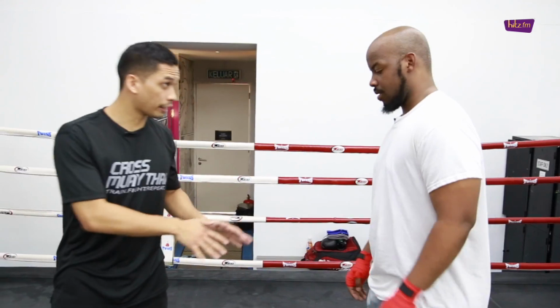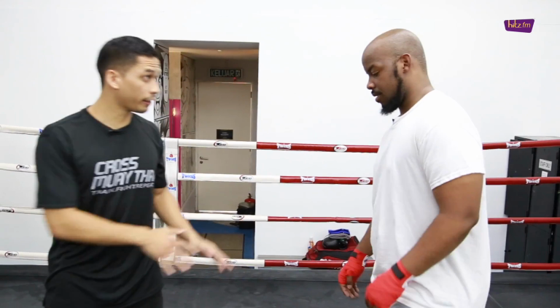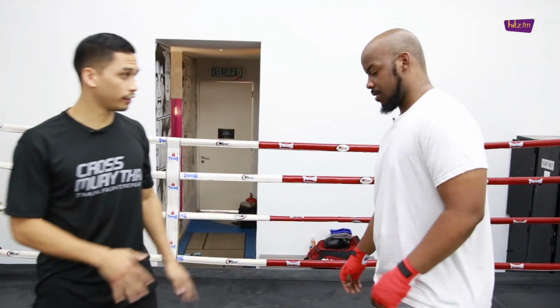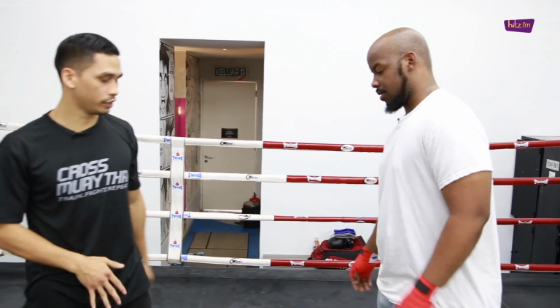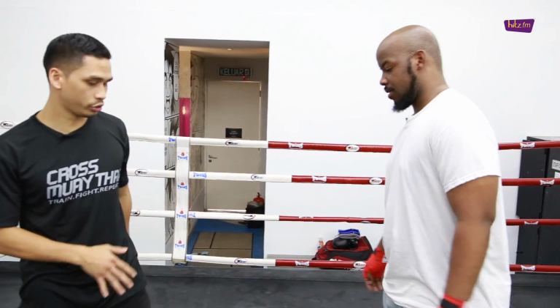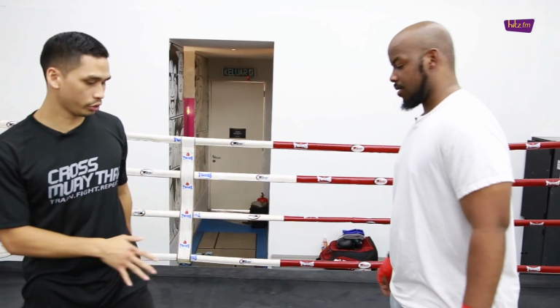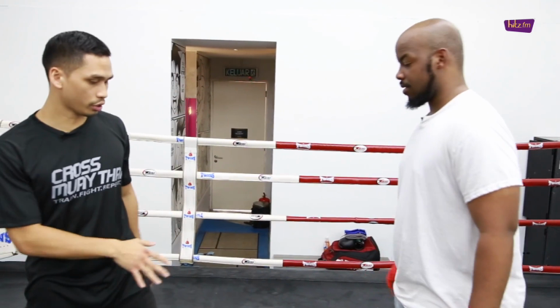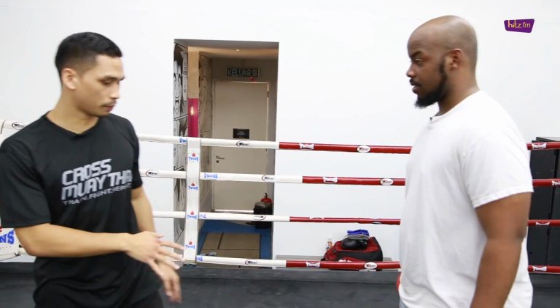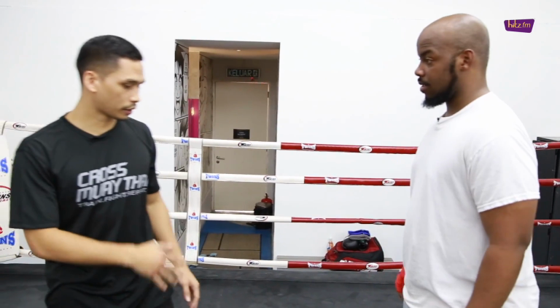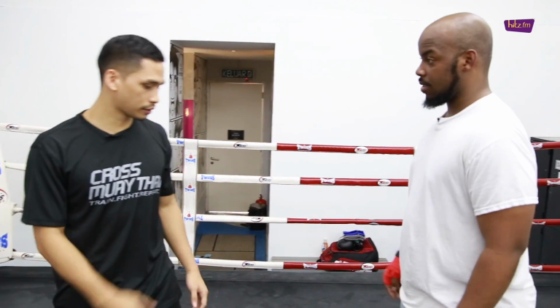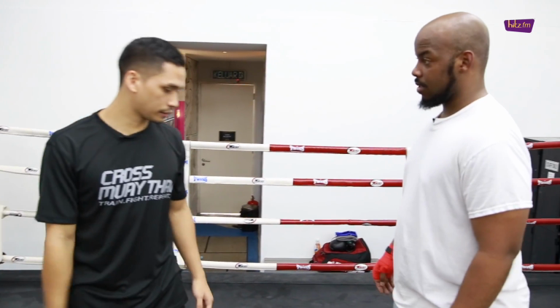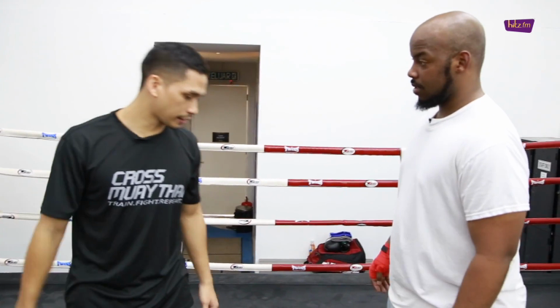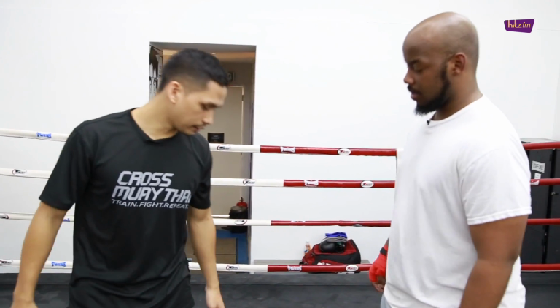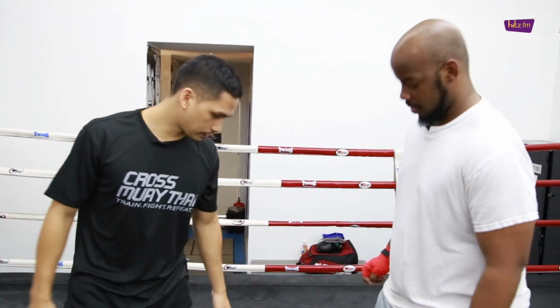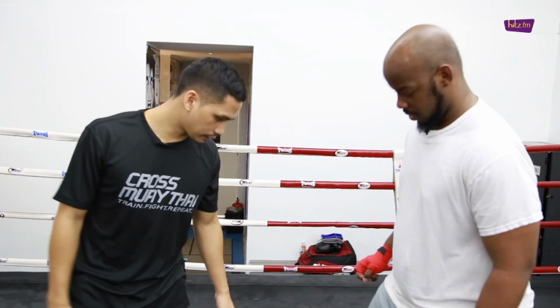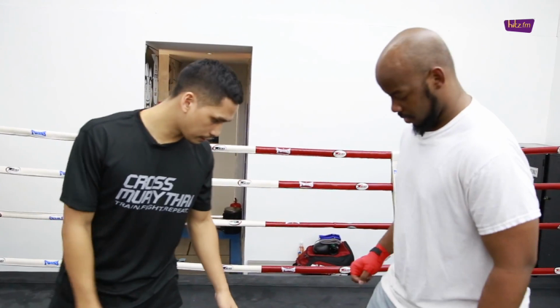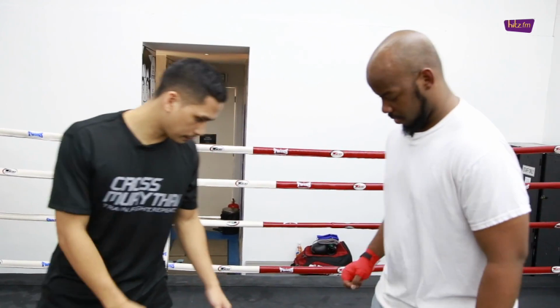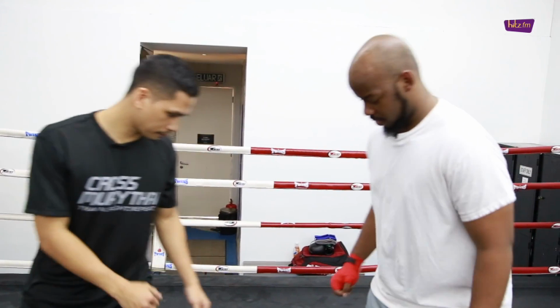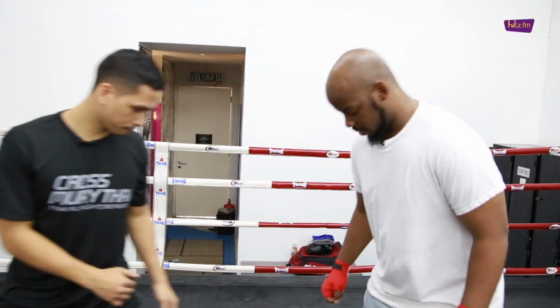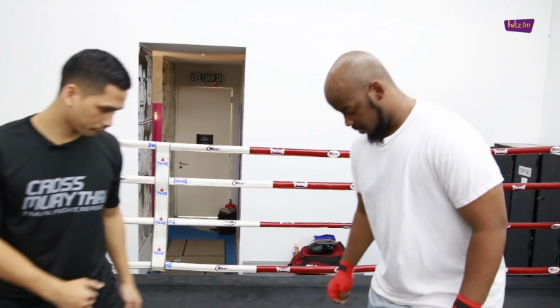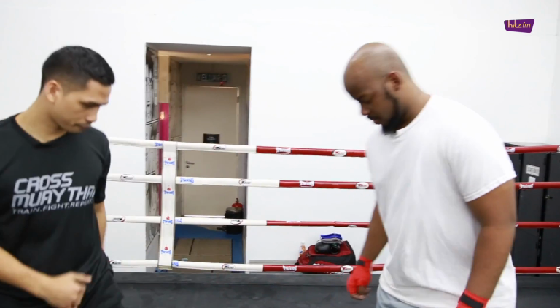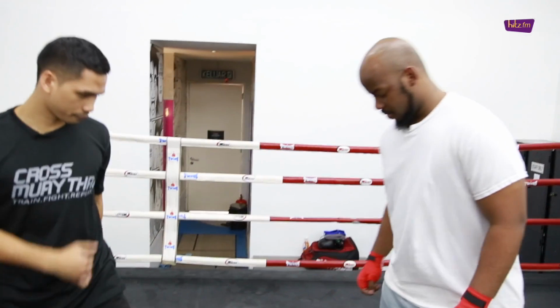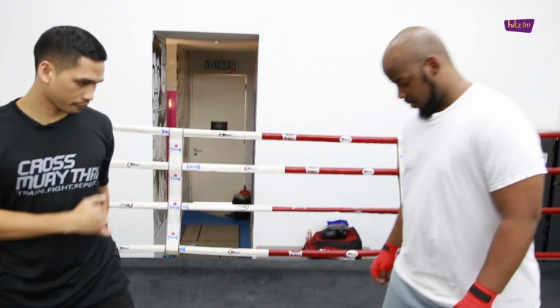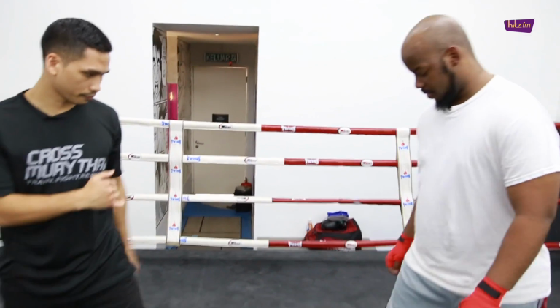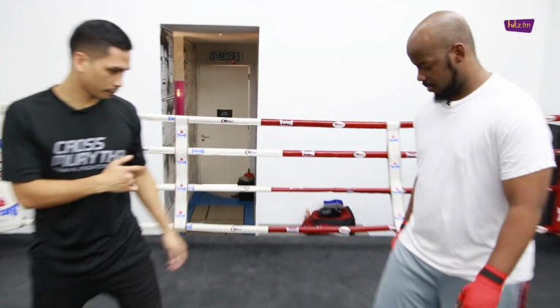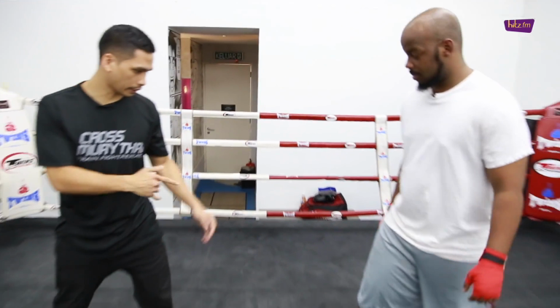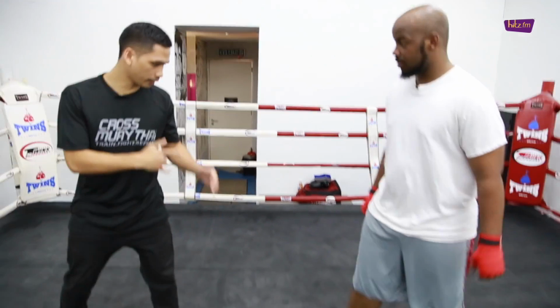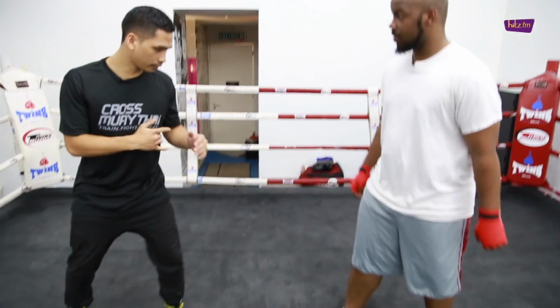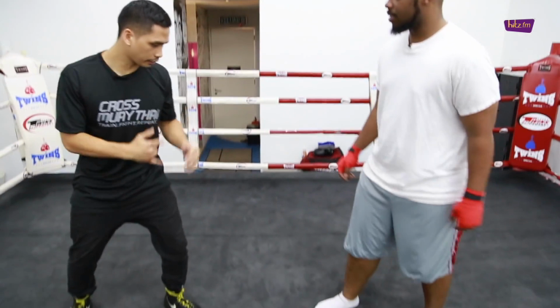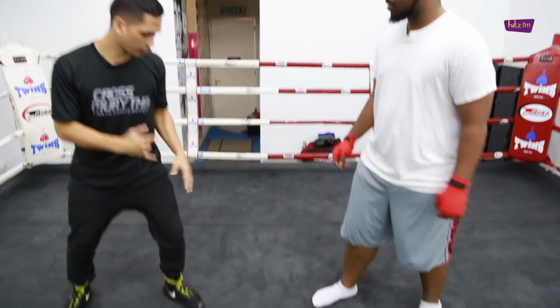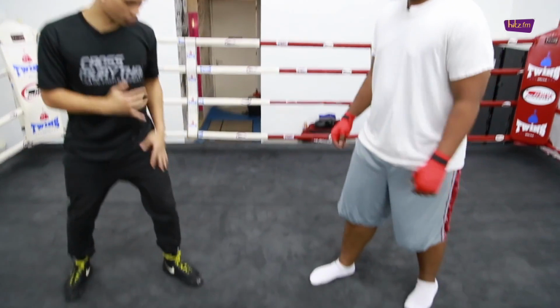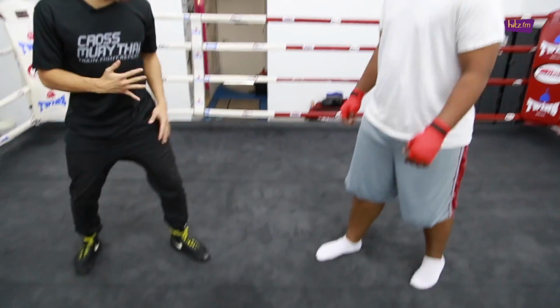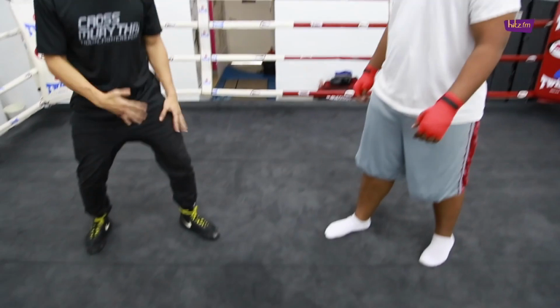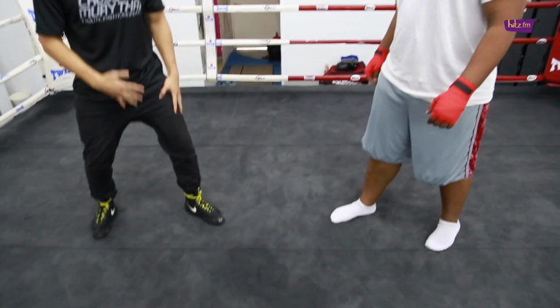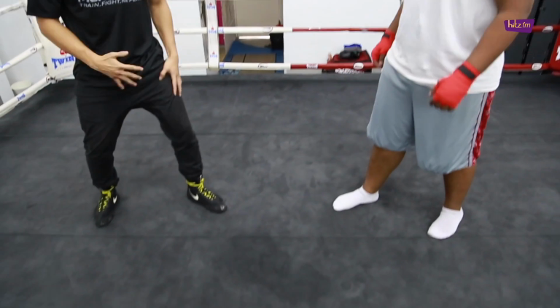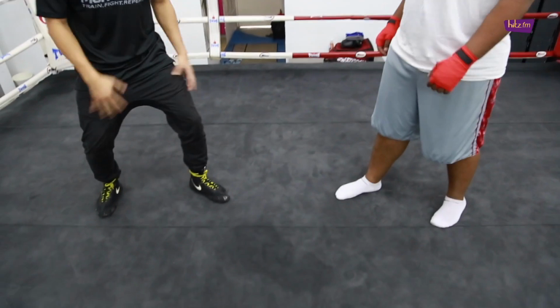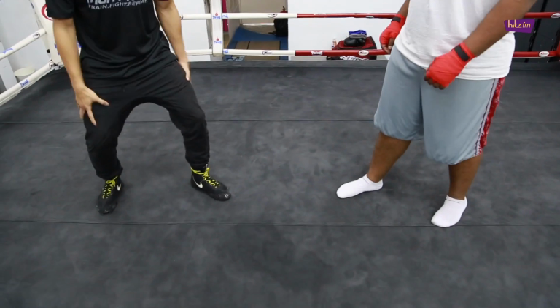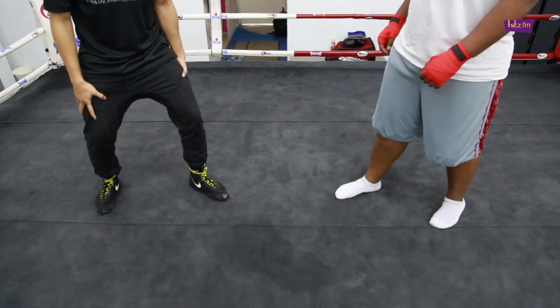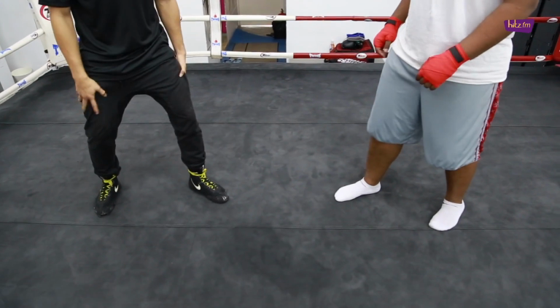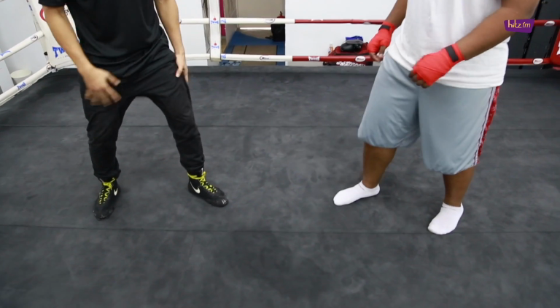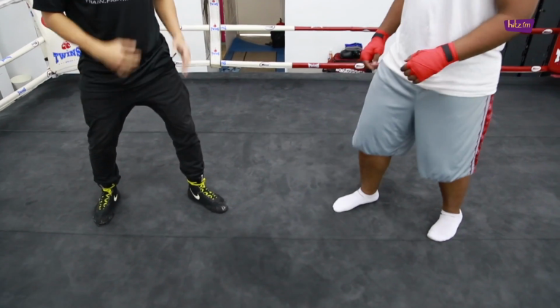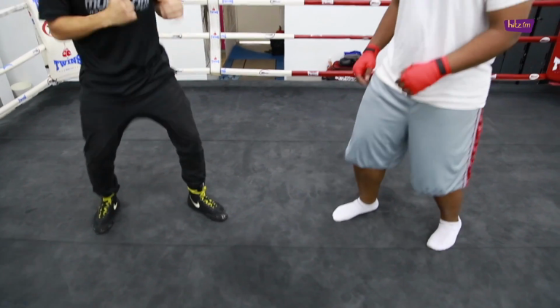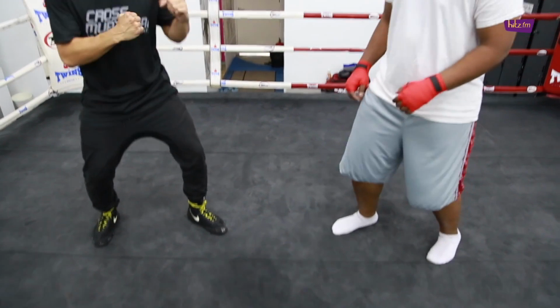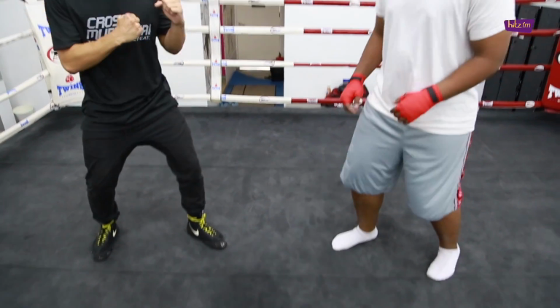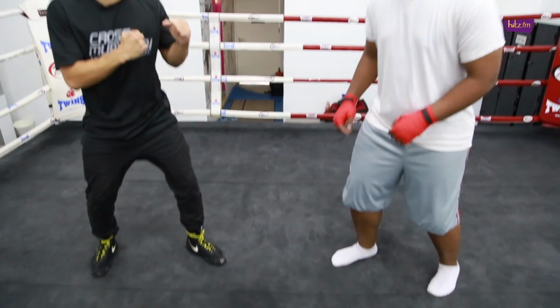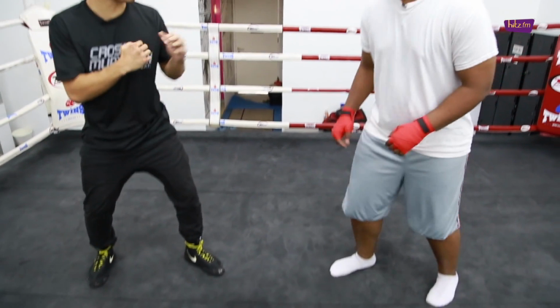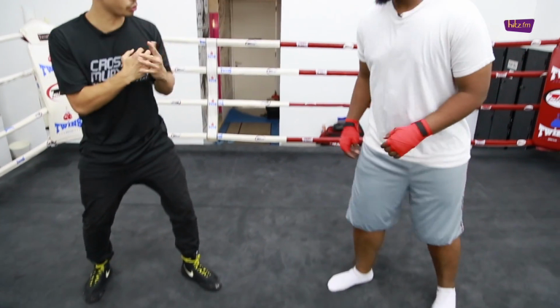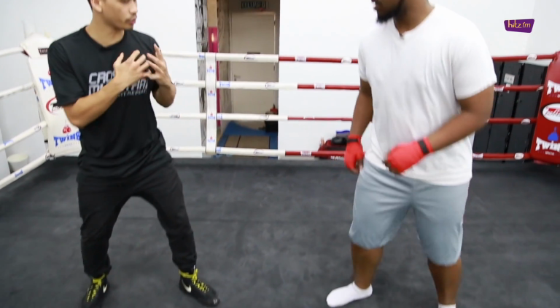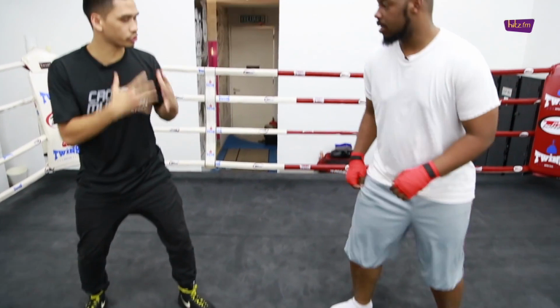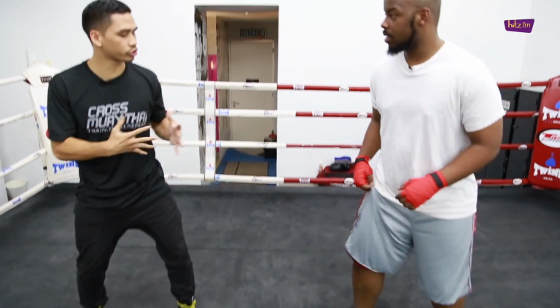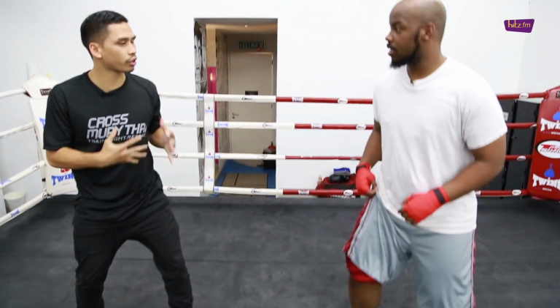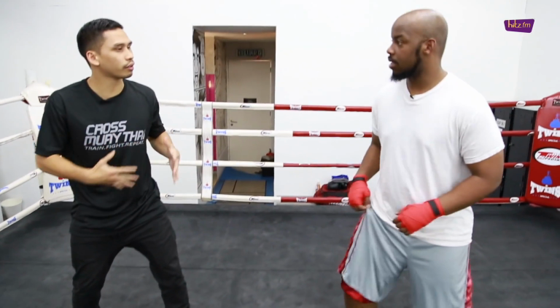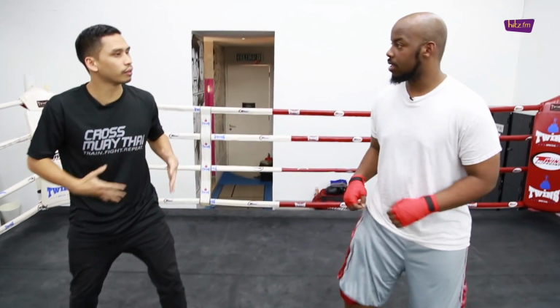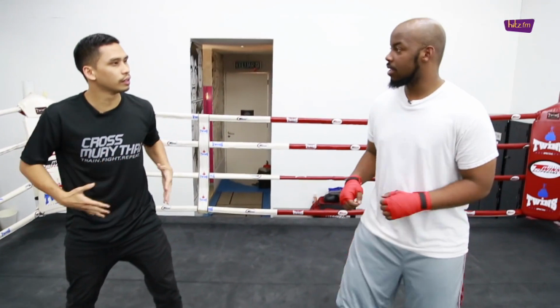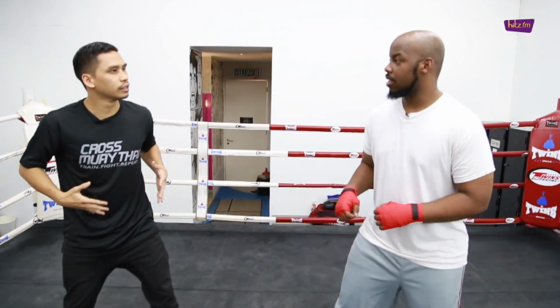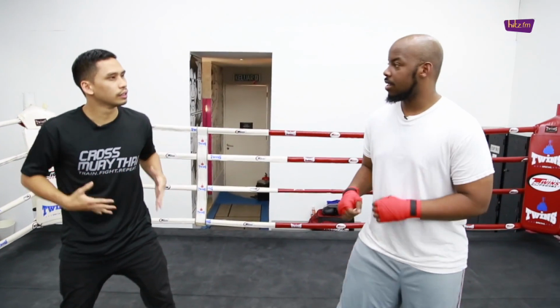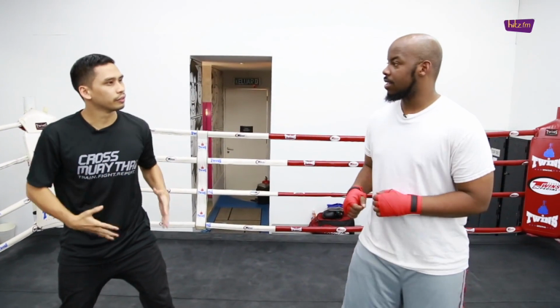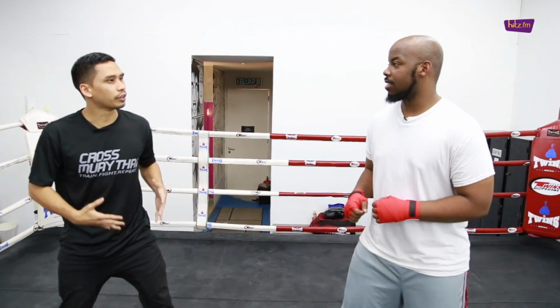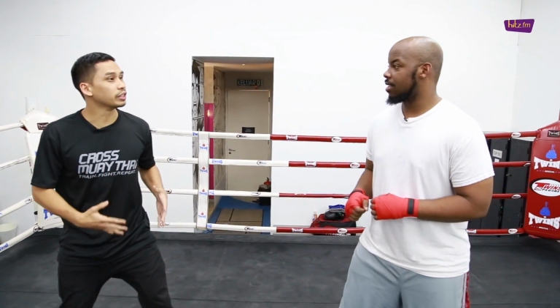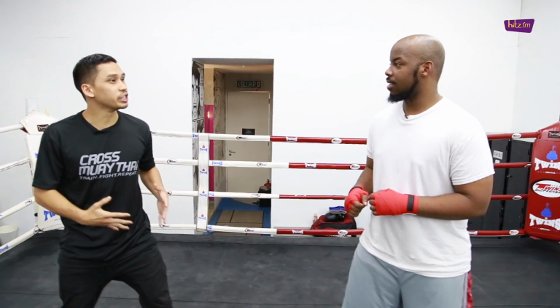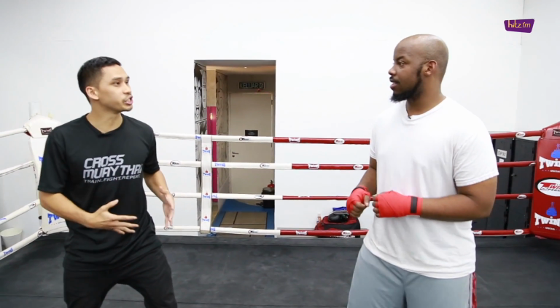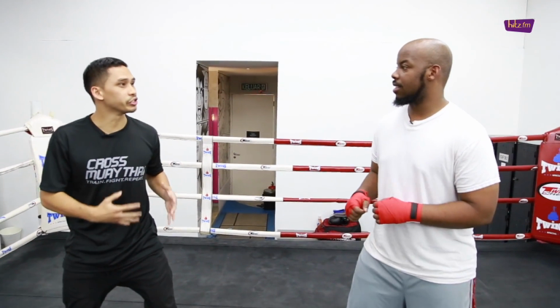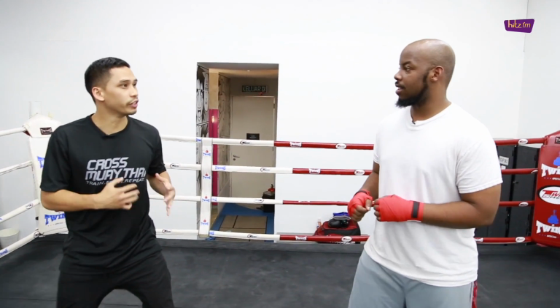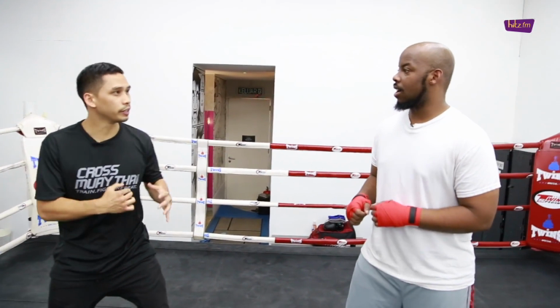Get into your boxing stance. Get a strong balanced stance because you want a strong foundation.